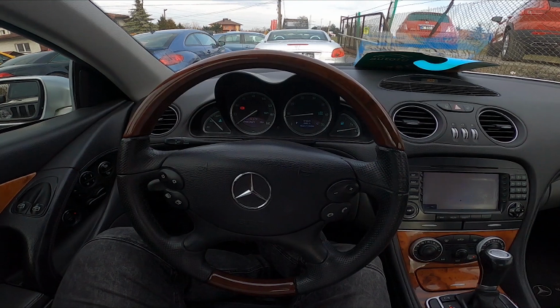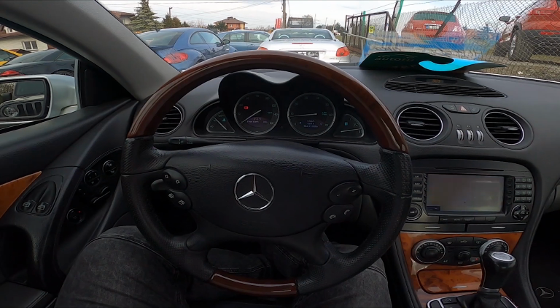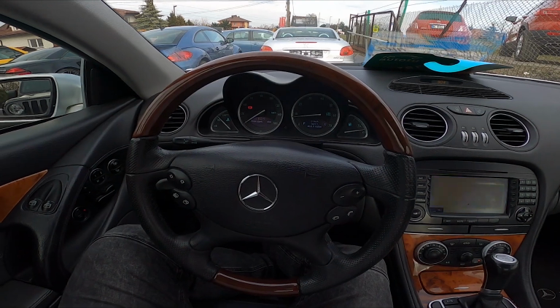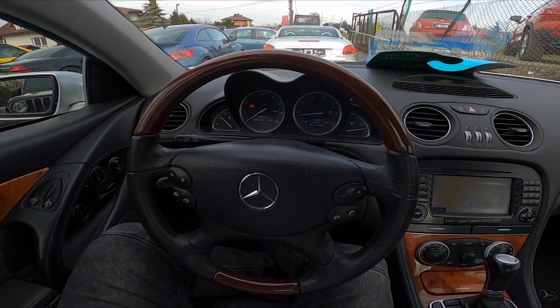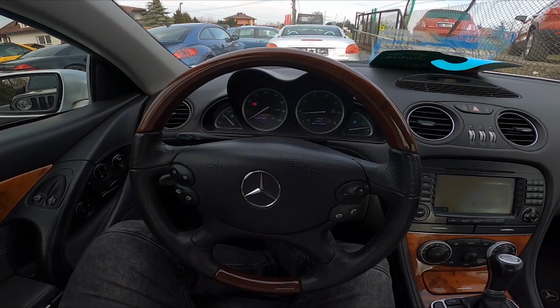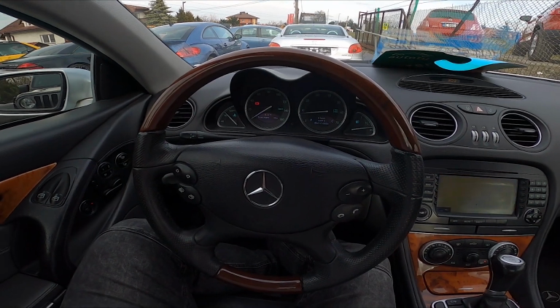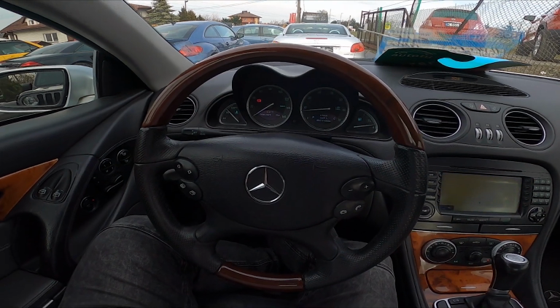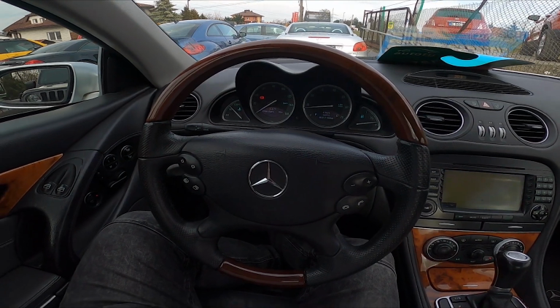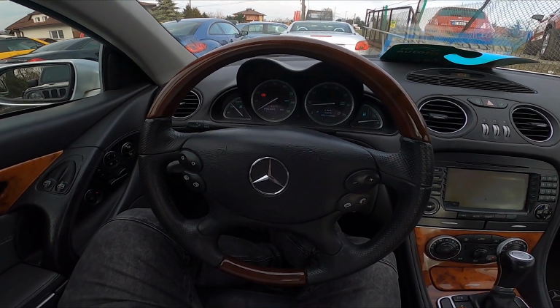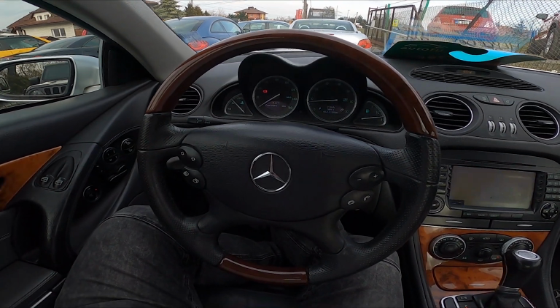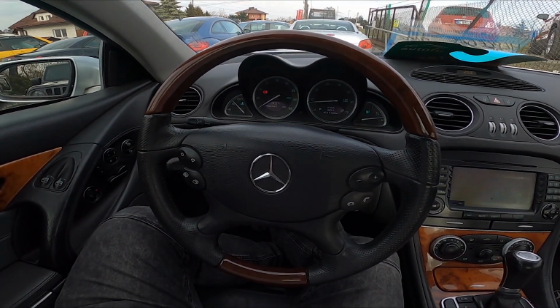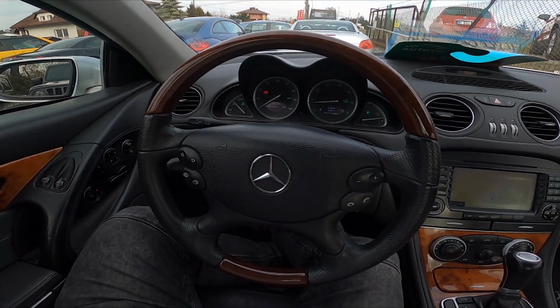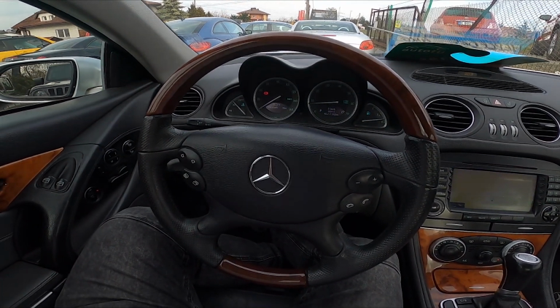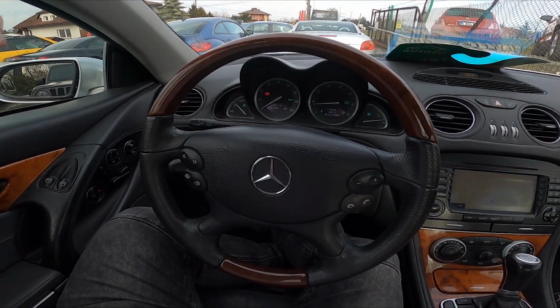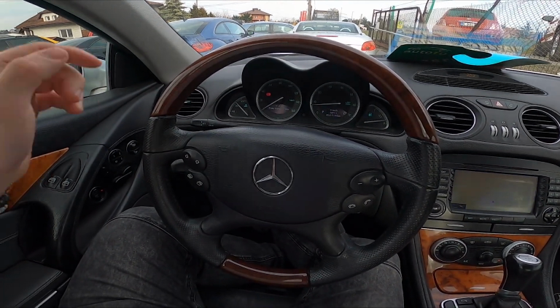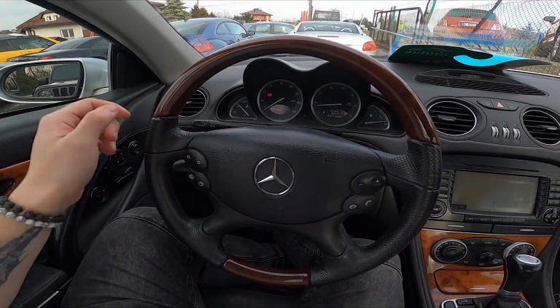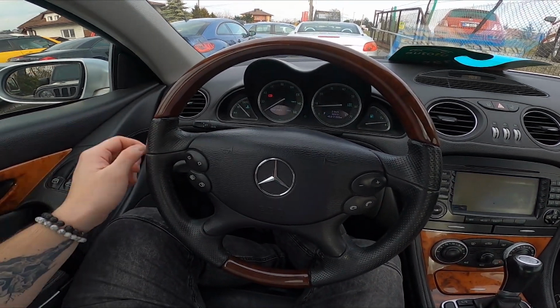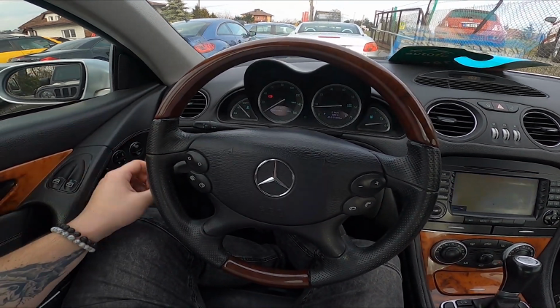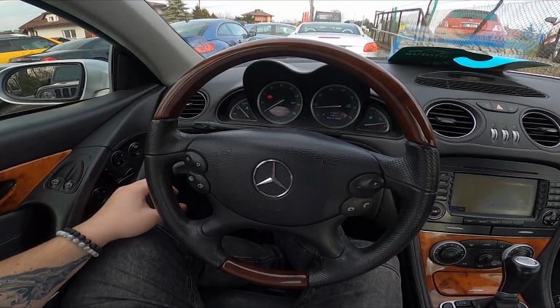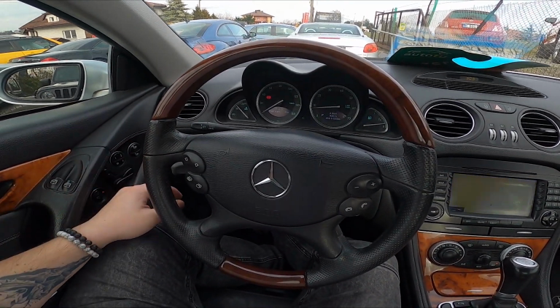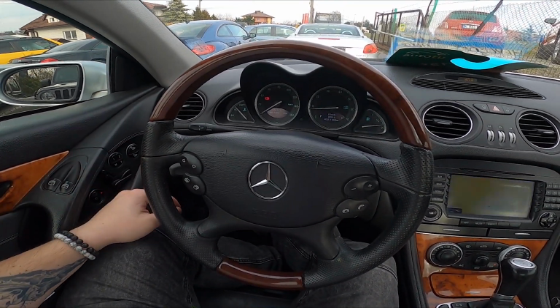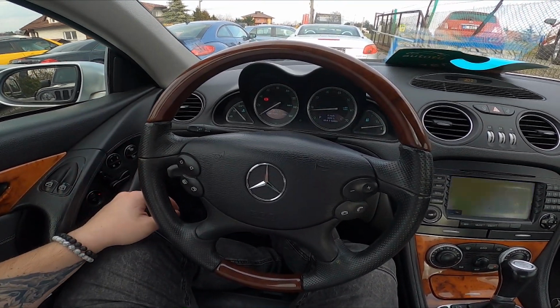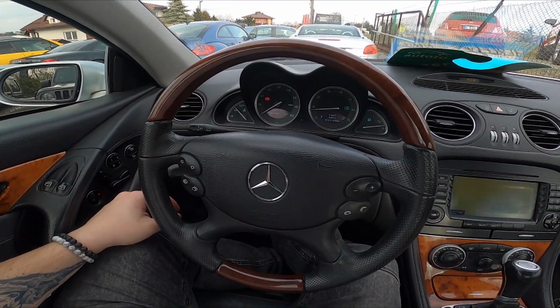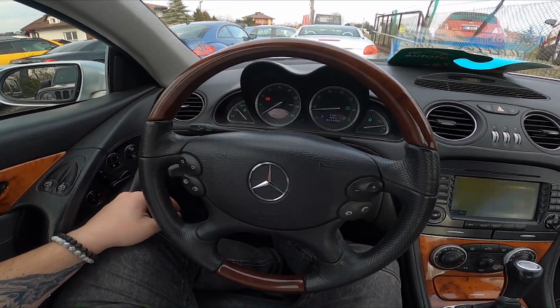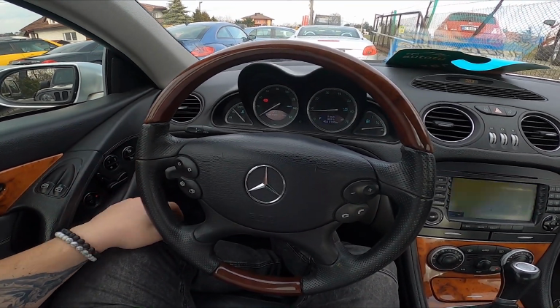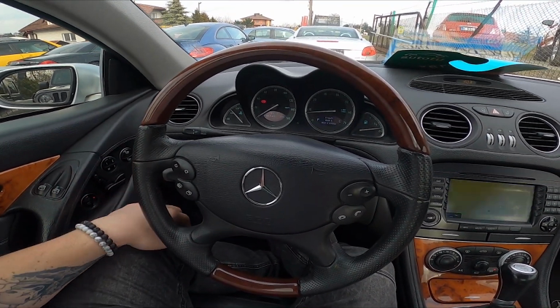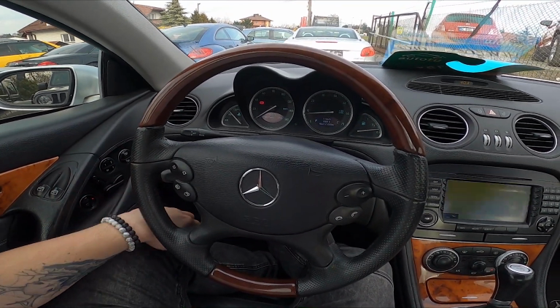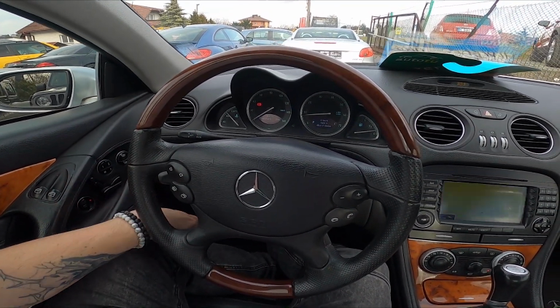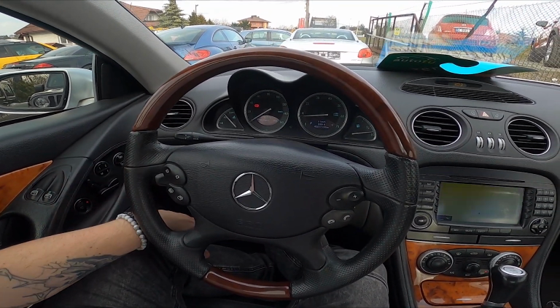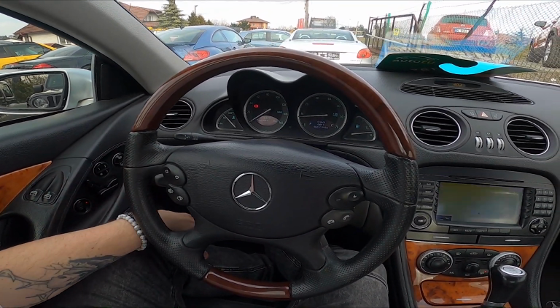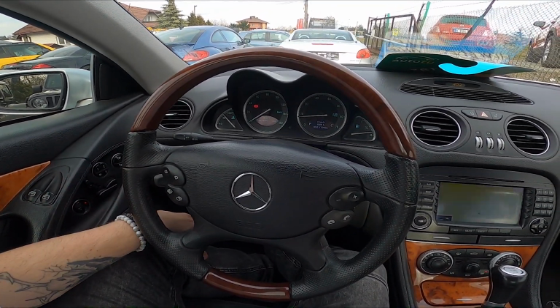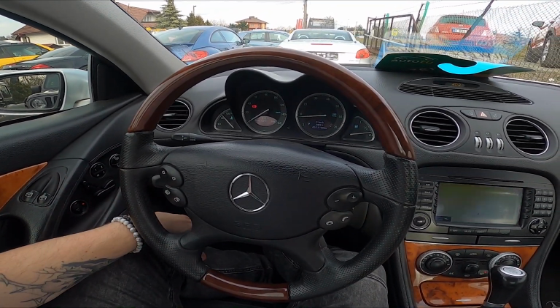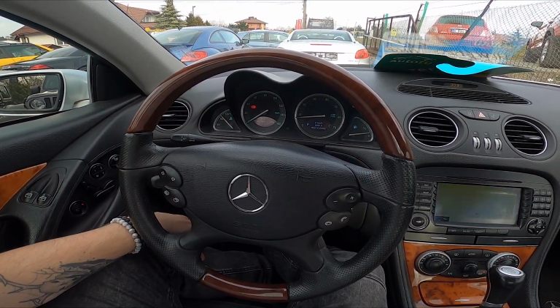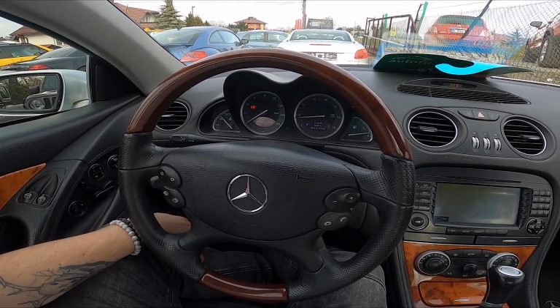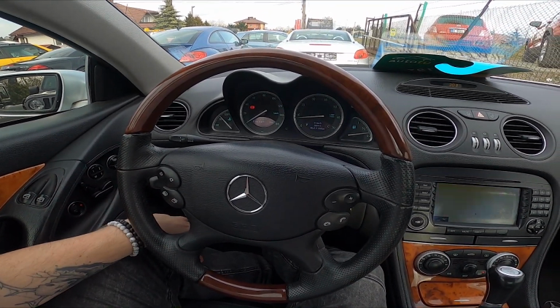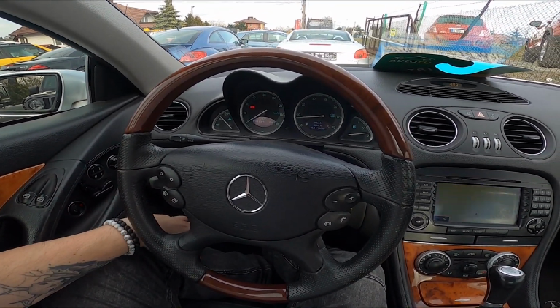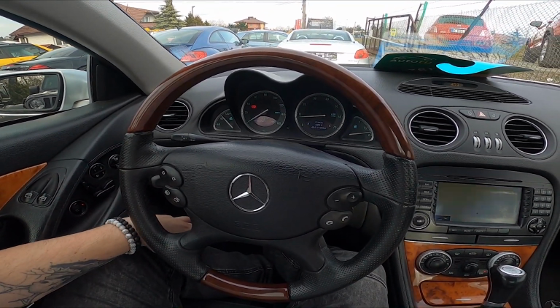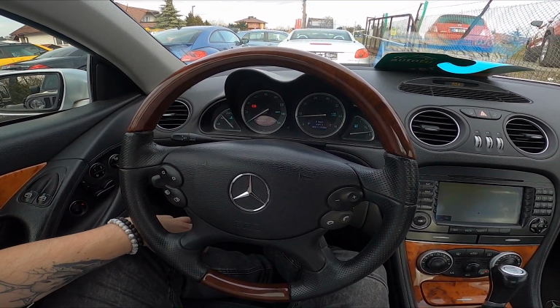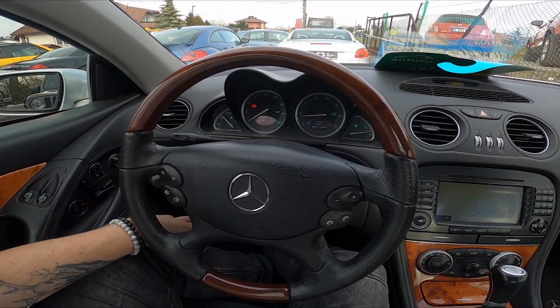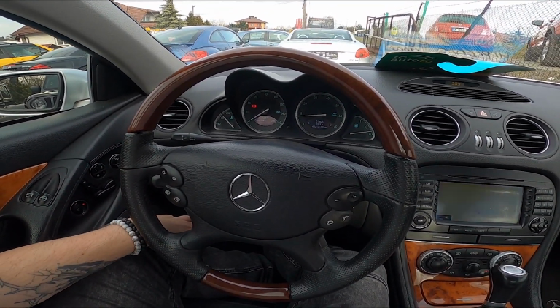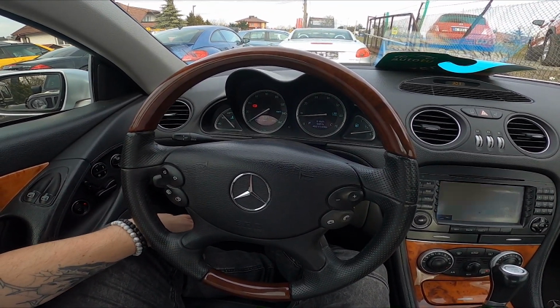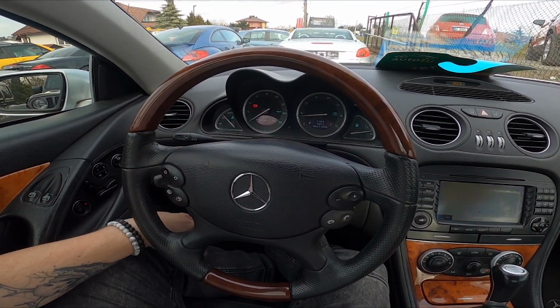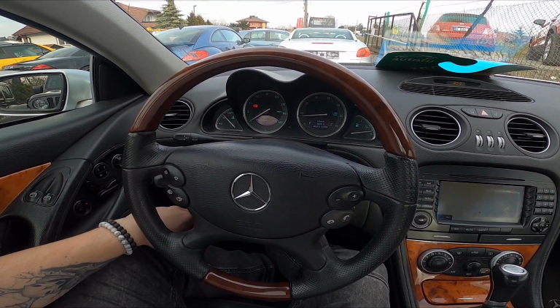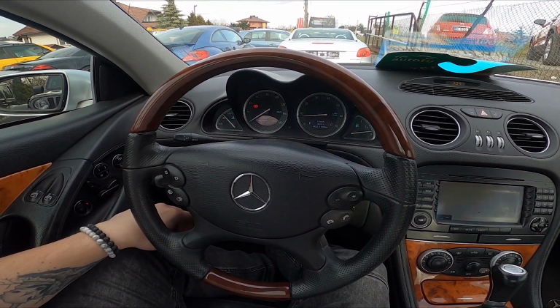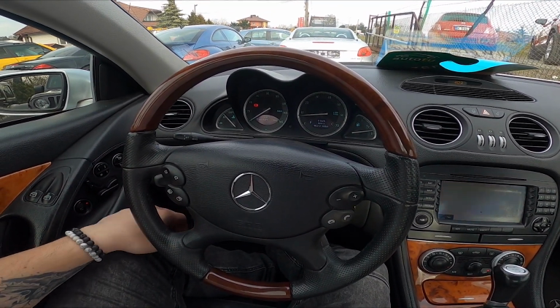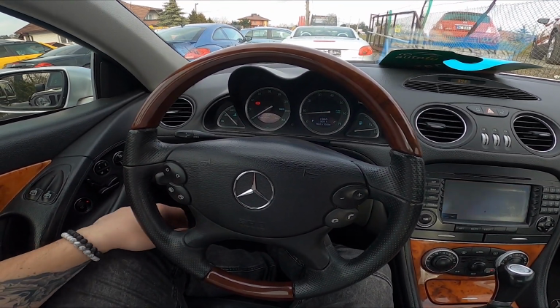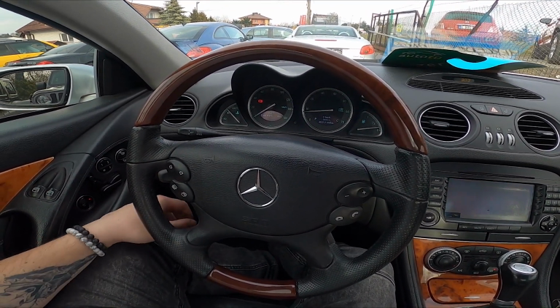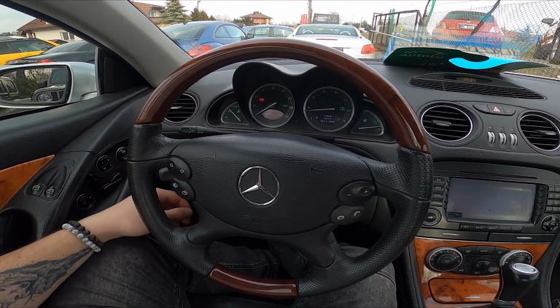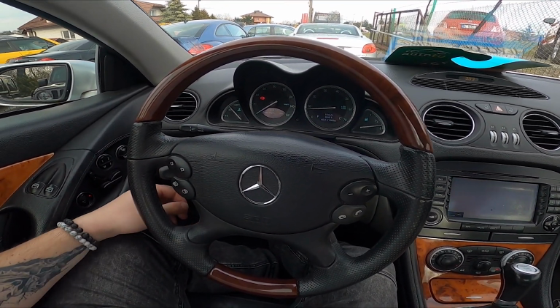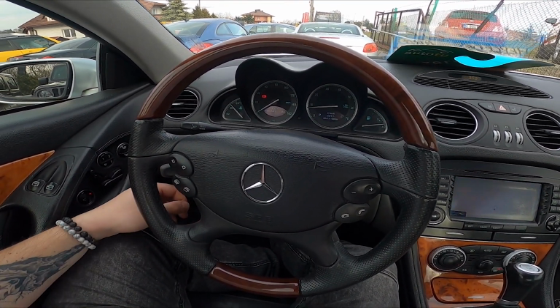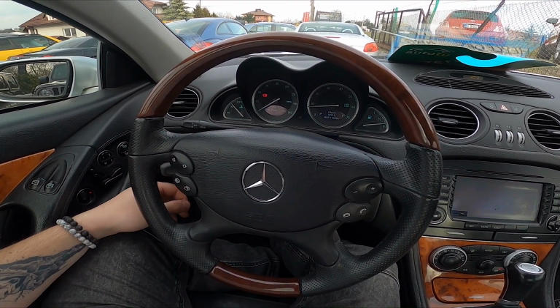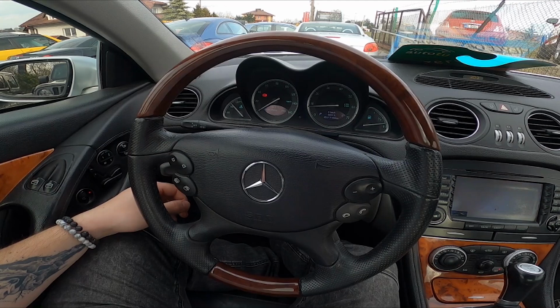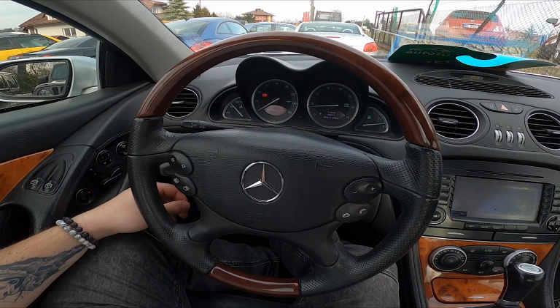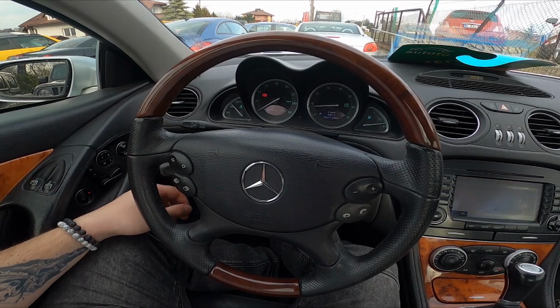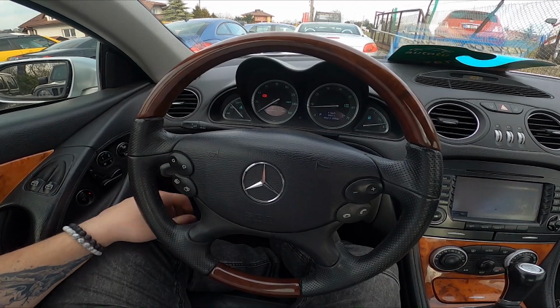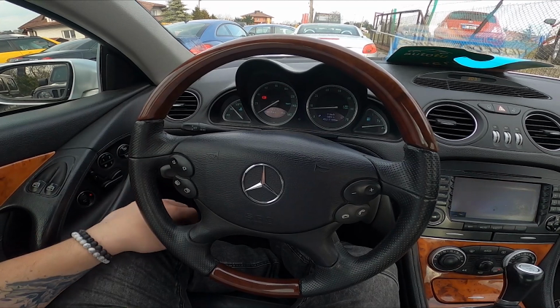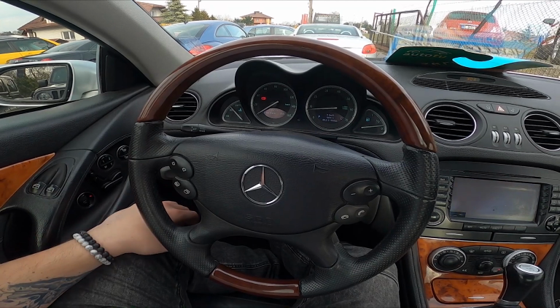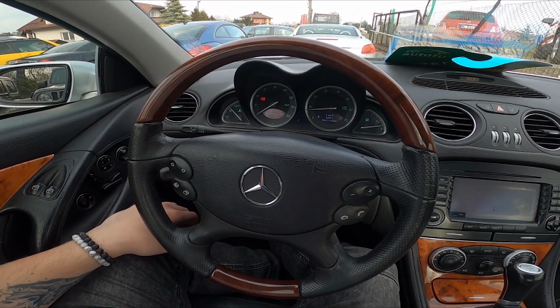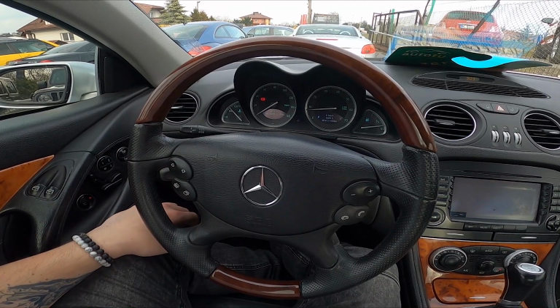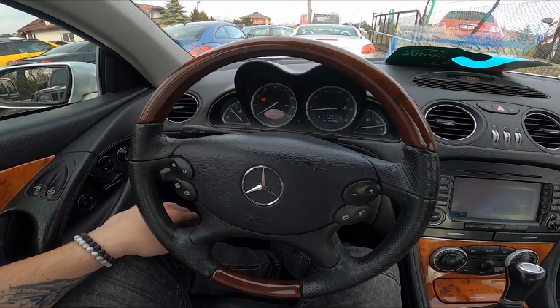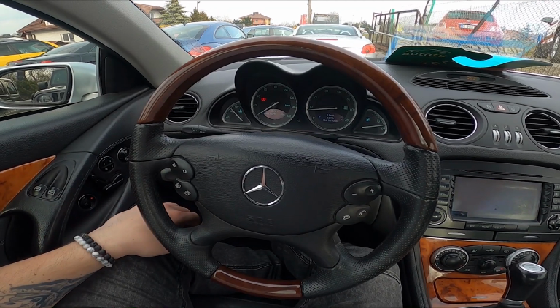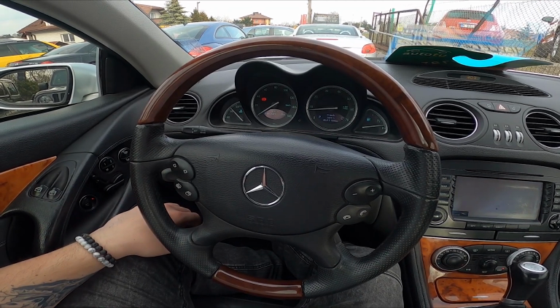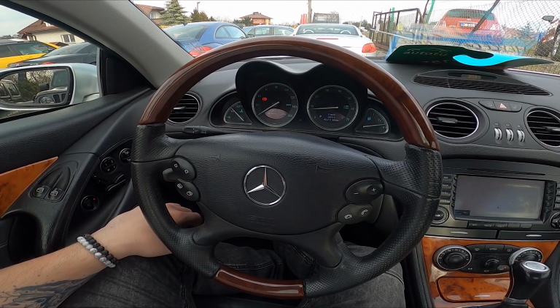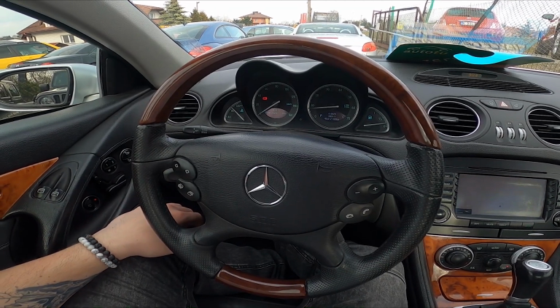Hello, today I'm in a Mercedes SL55. In this video I'll show you how to change temperature units.